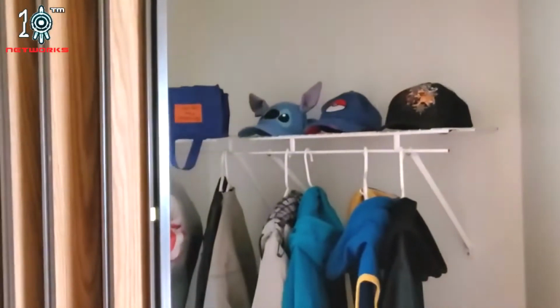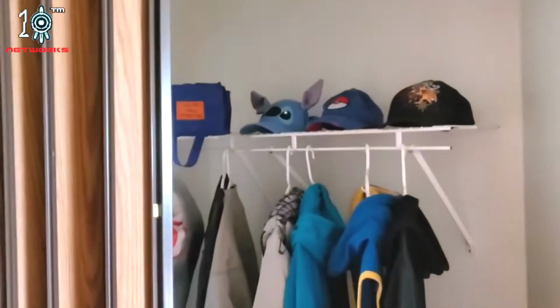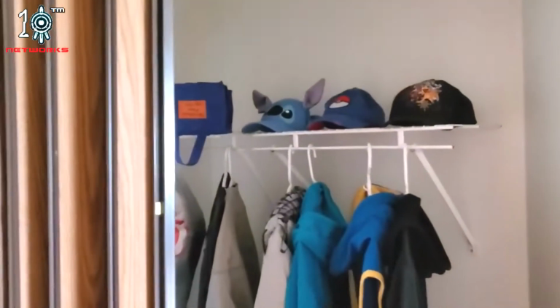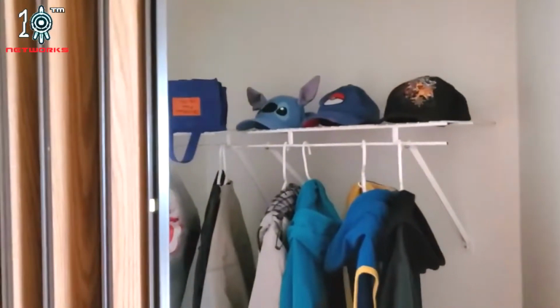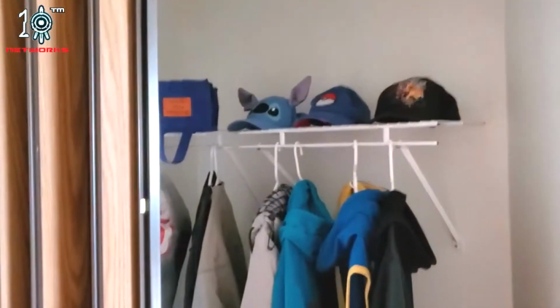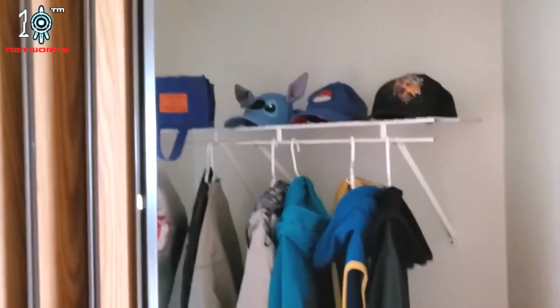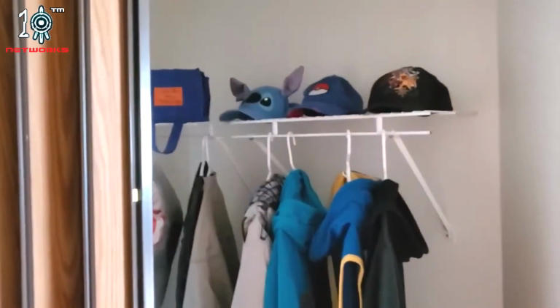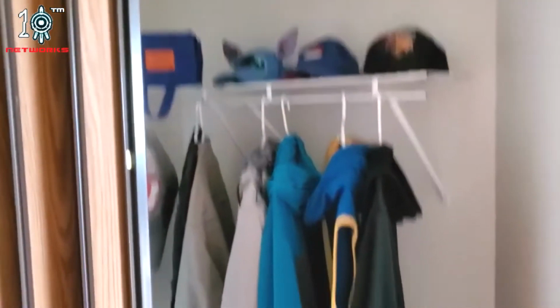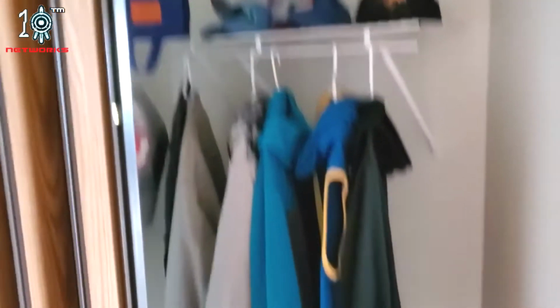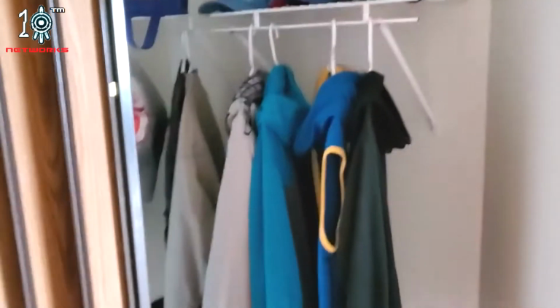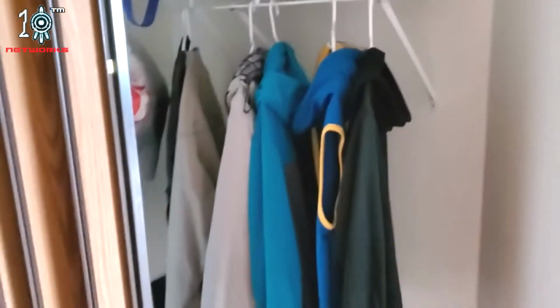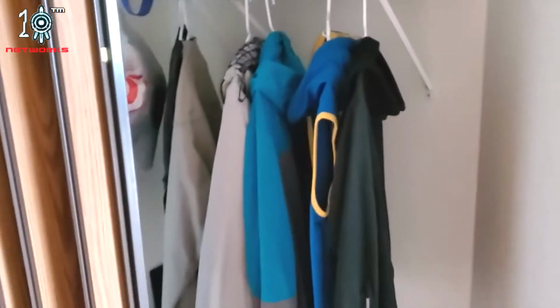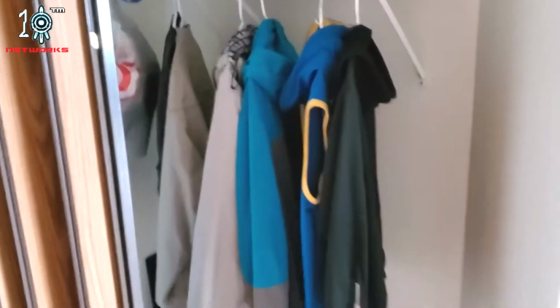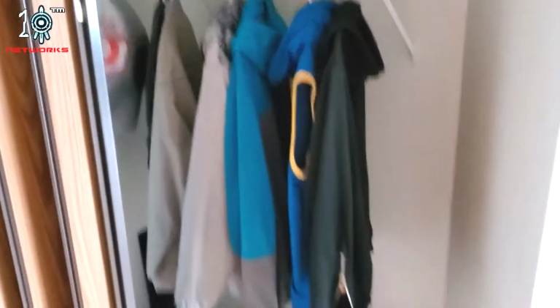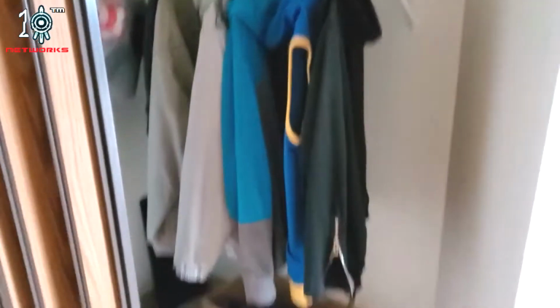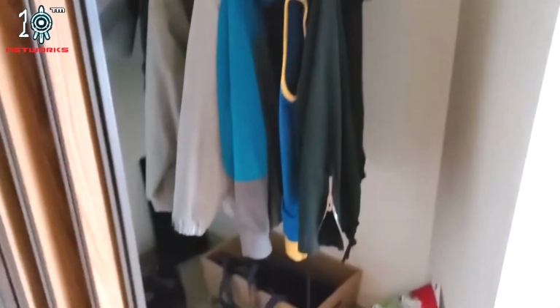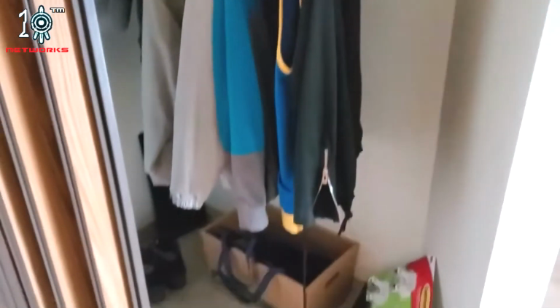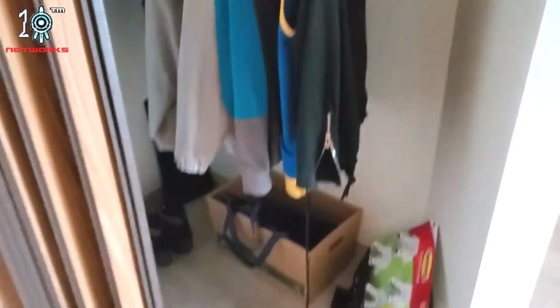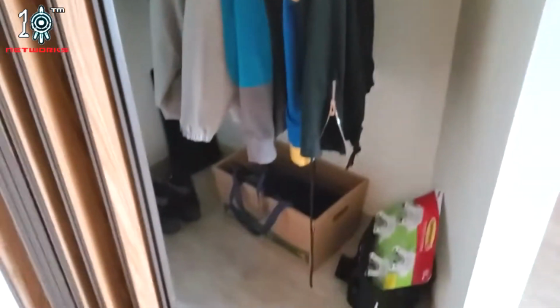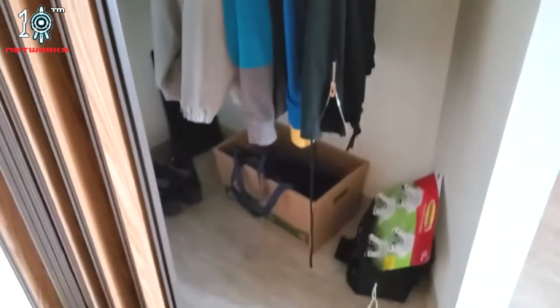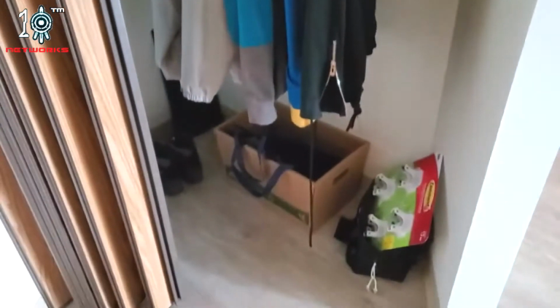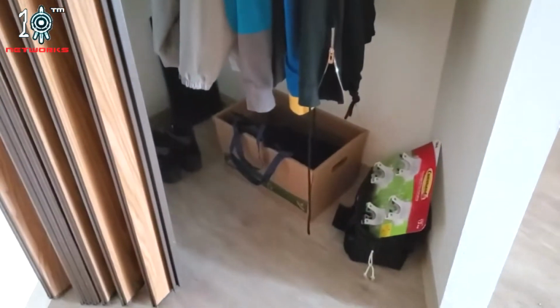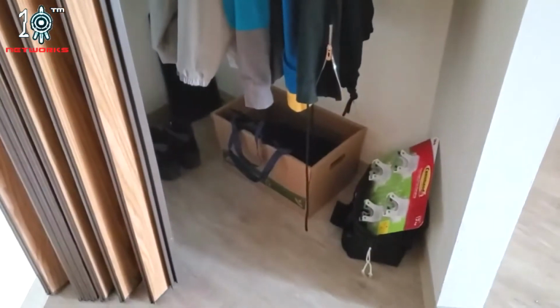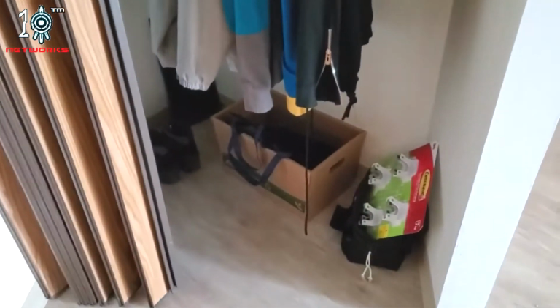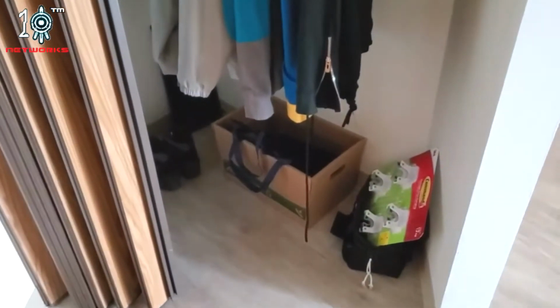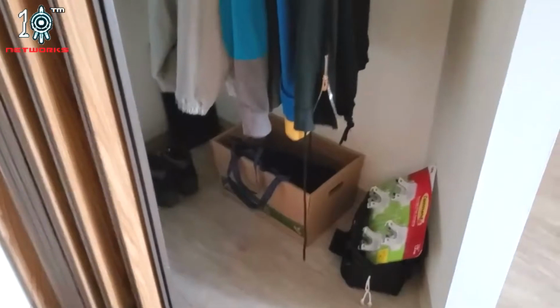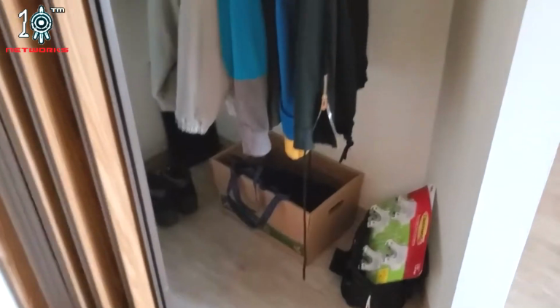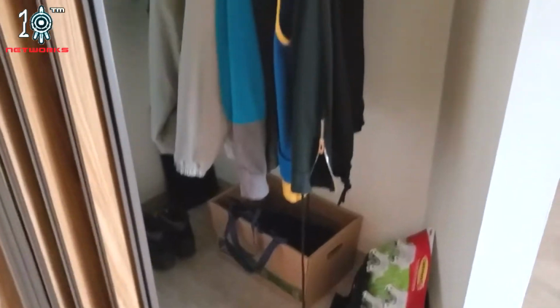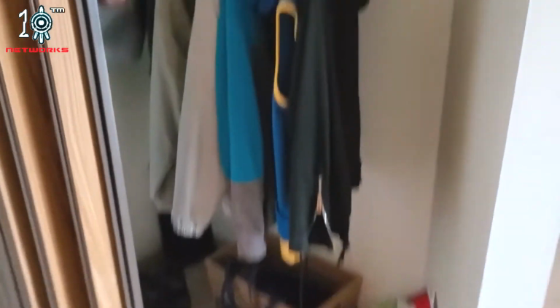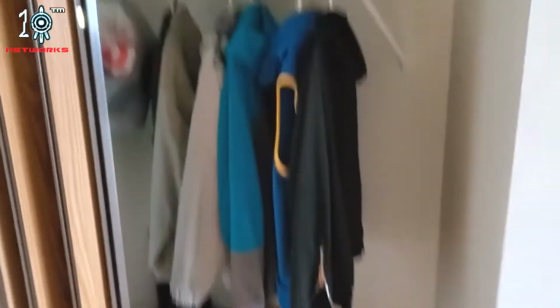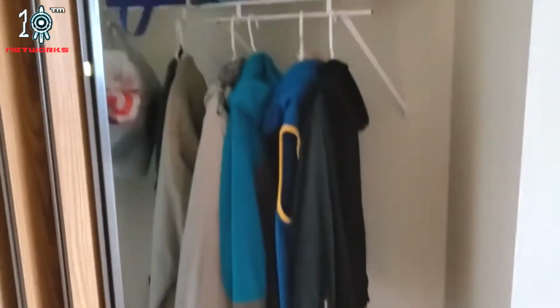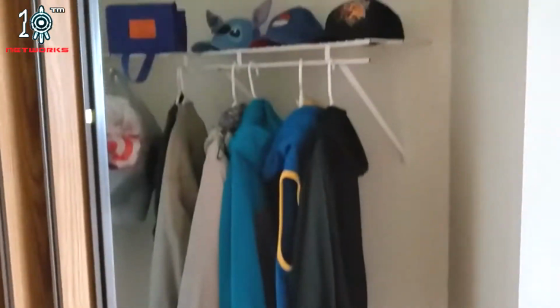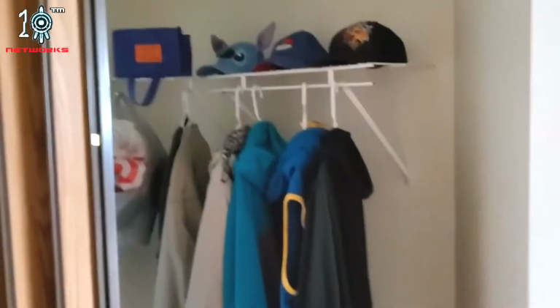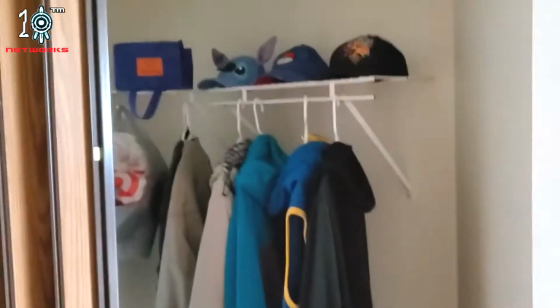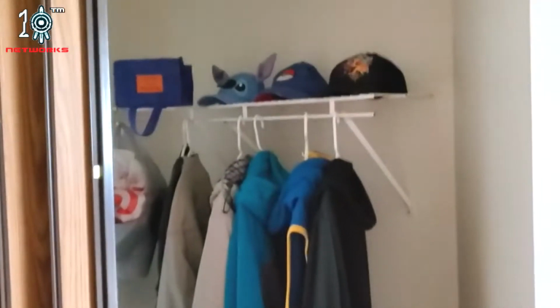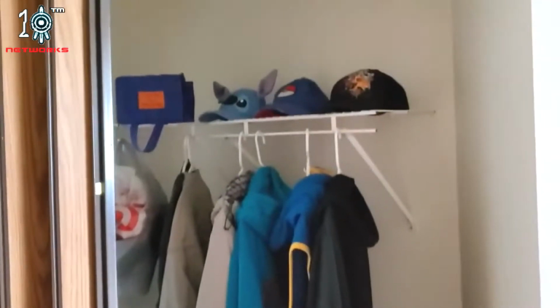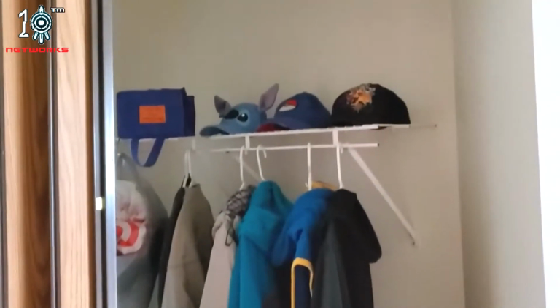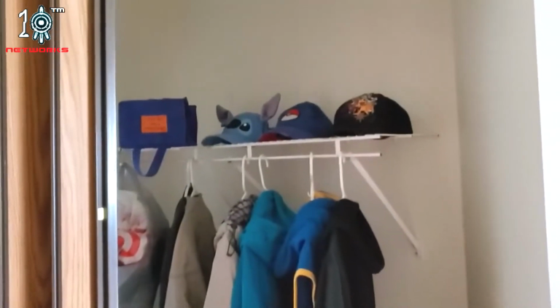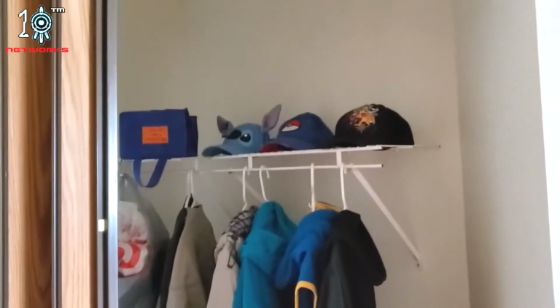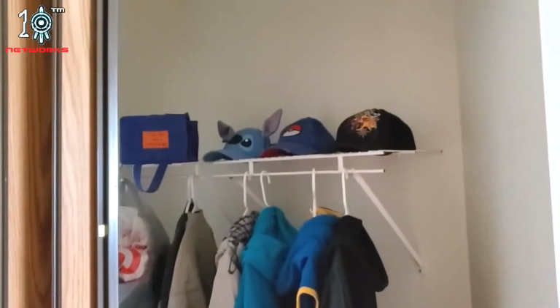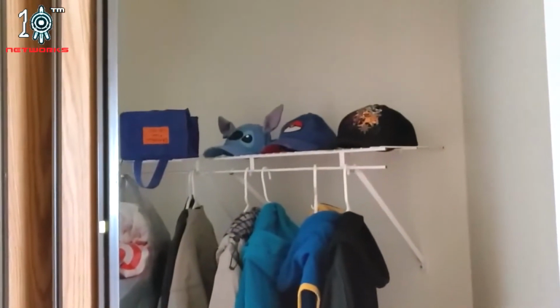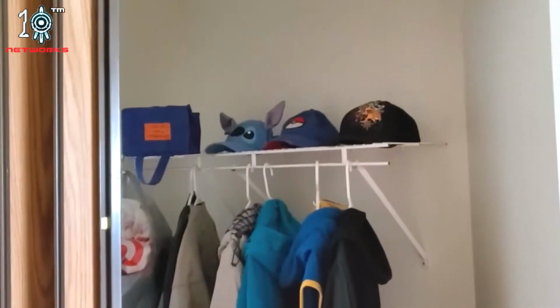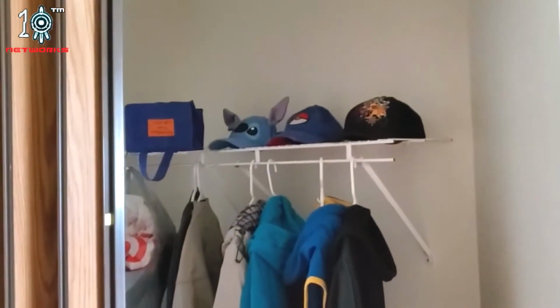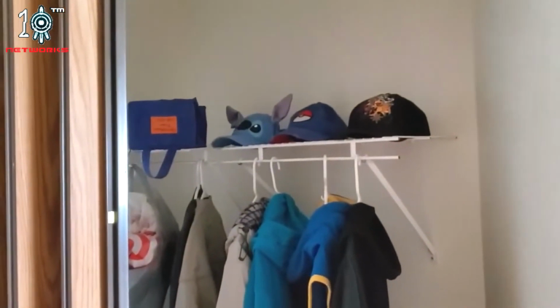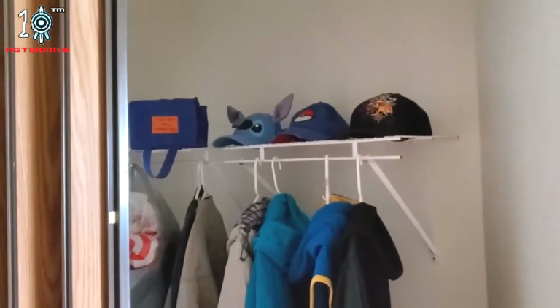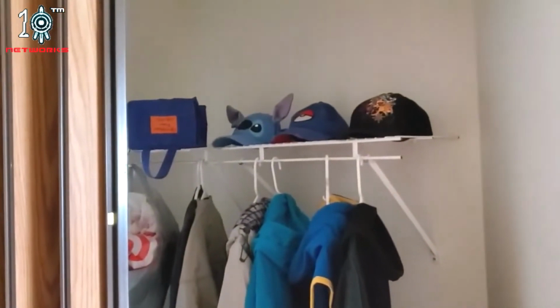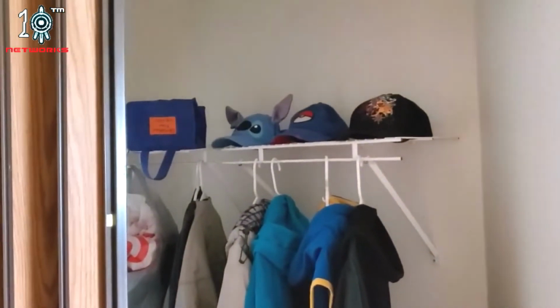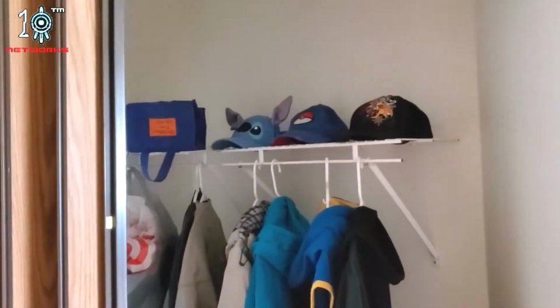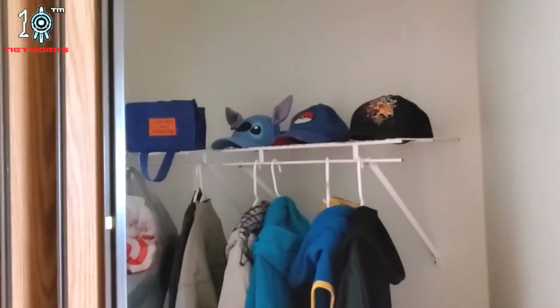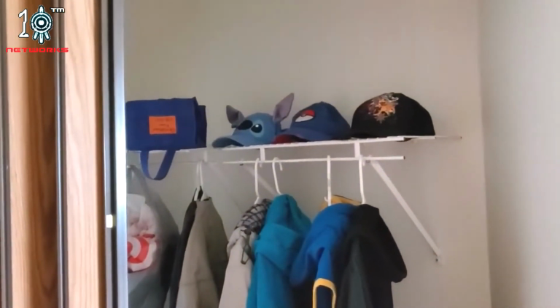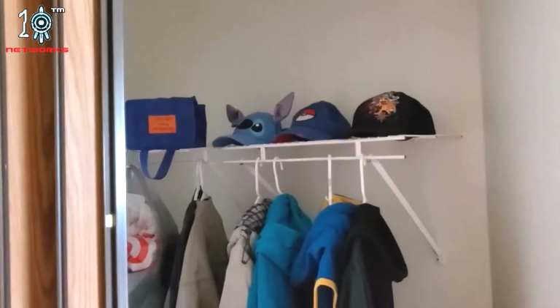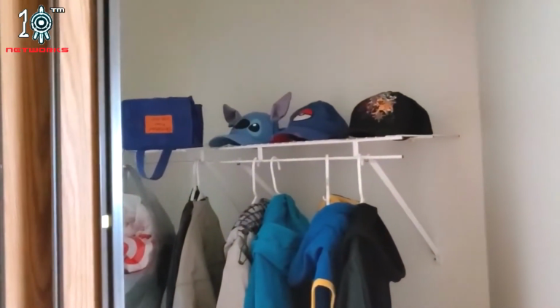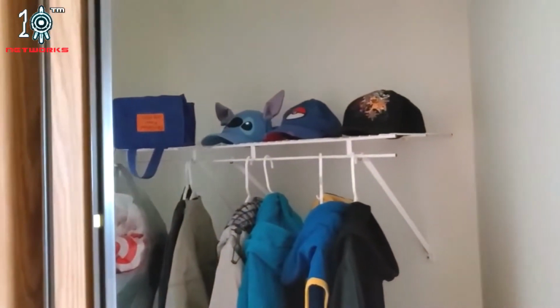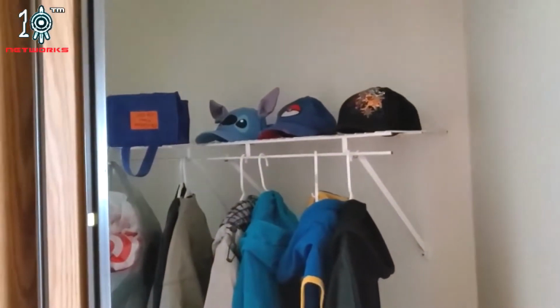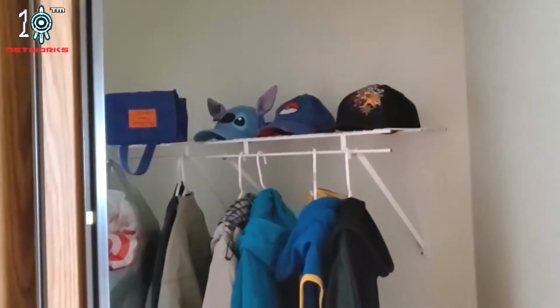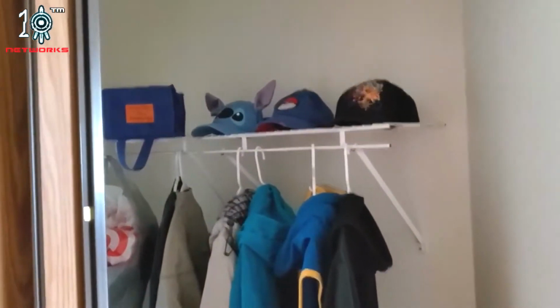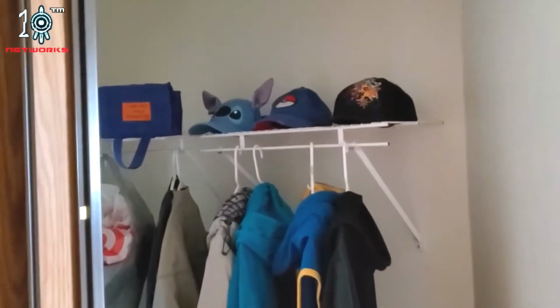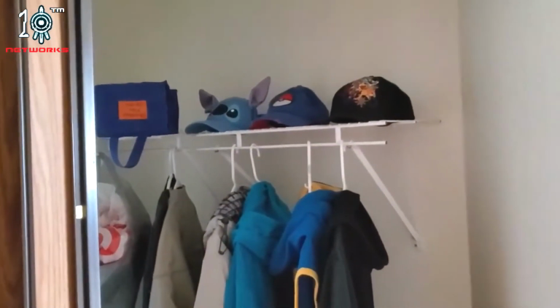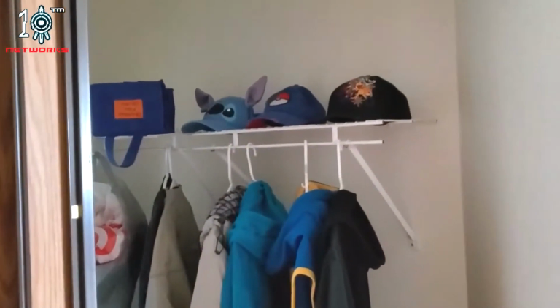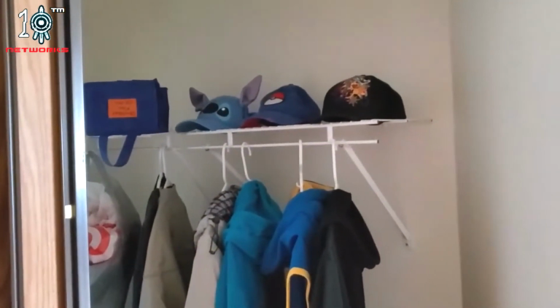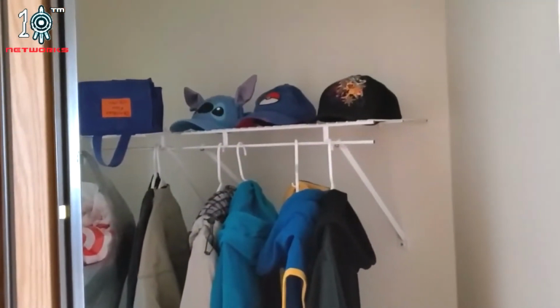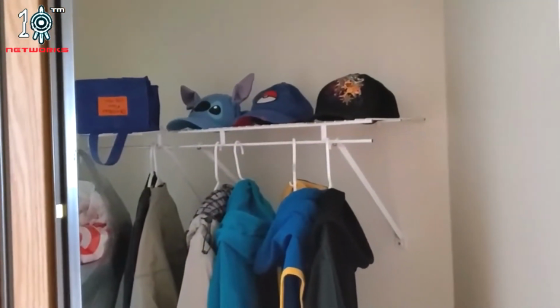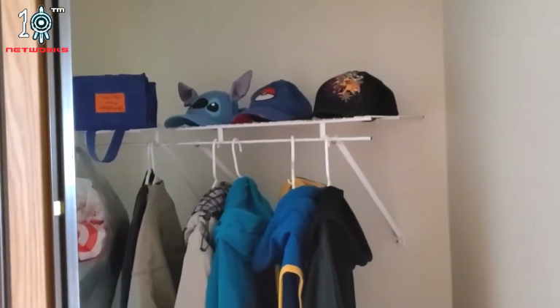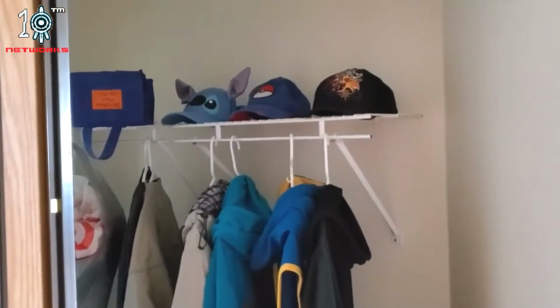Here's the closet where I keep my coats and shoes, lunchboxes, and hats.